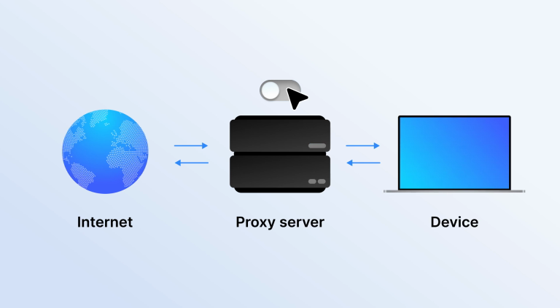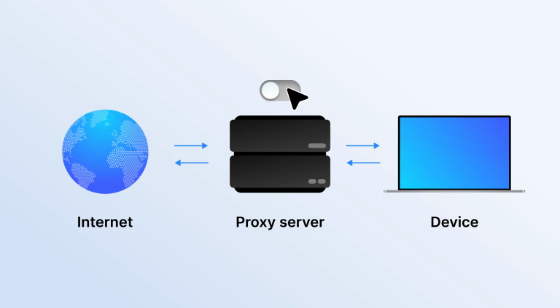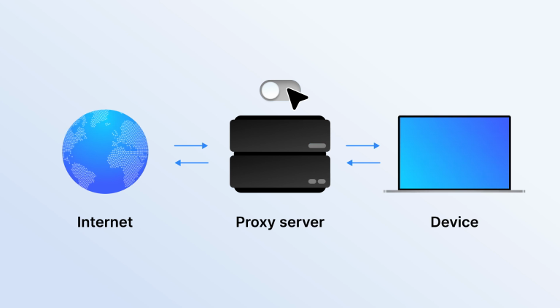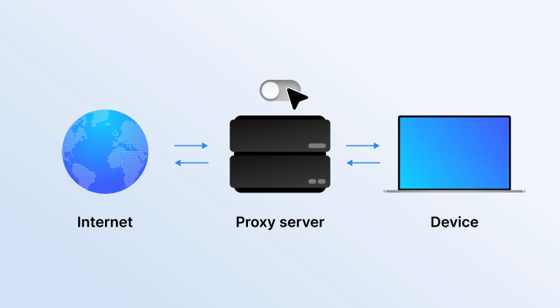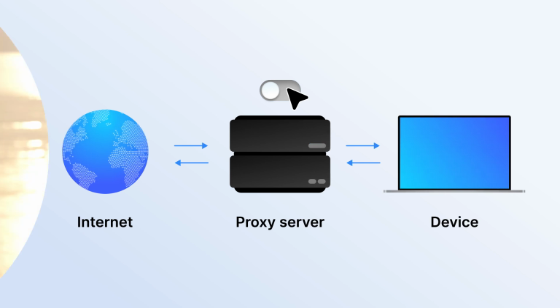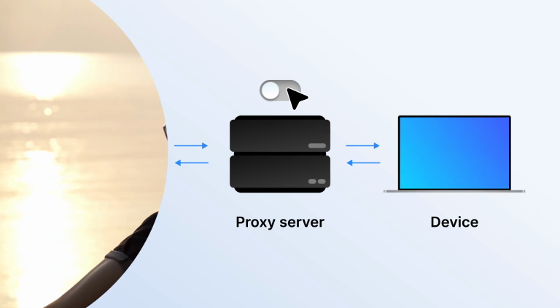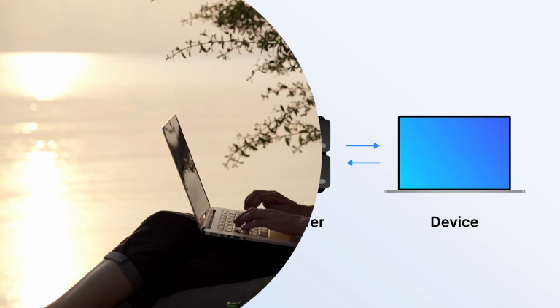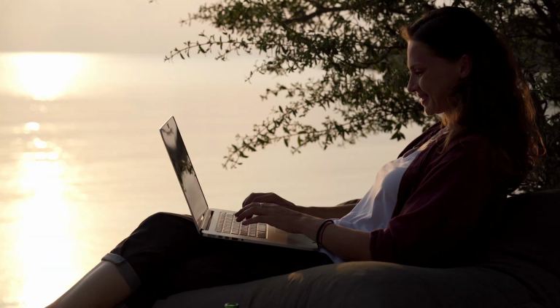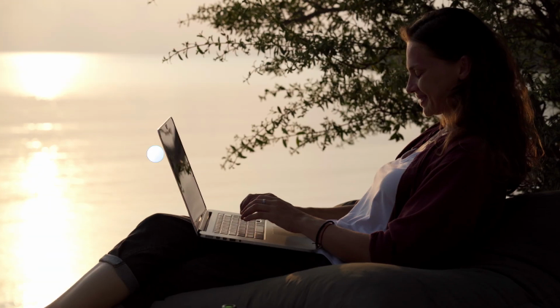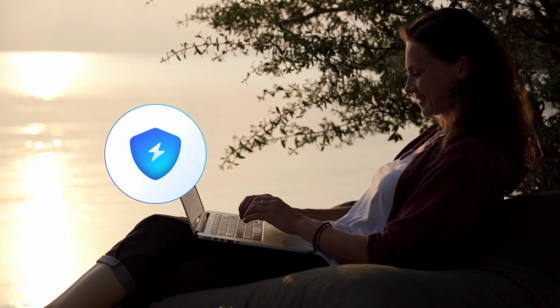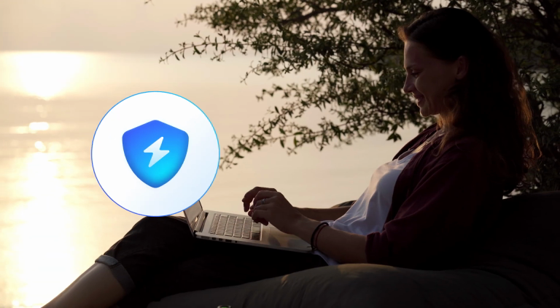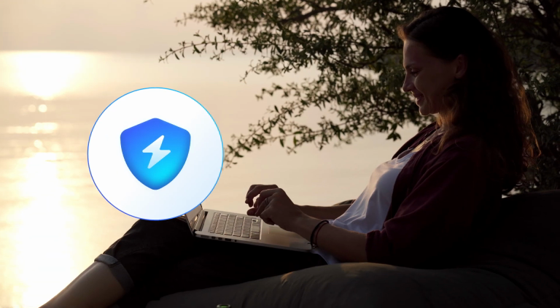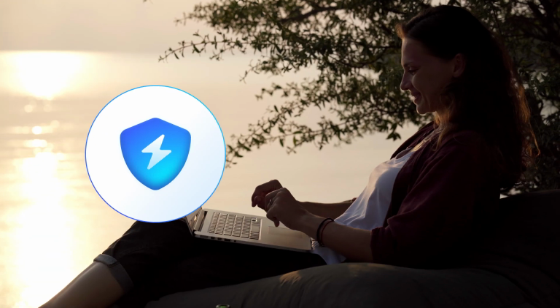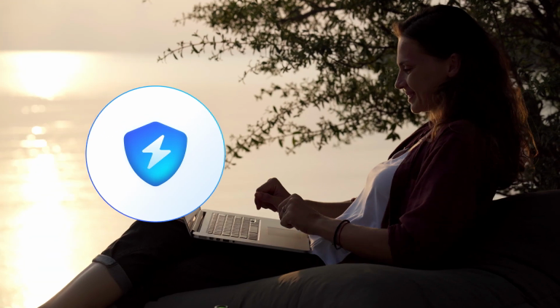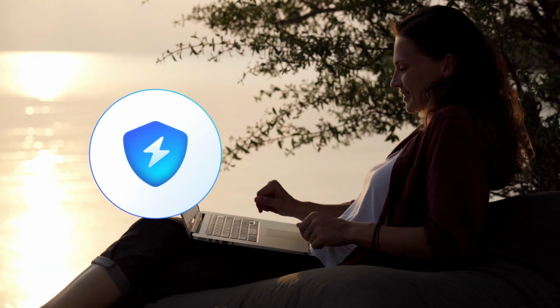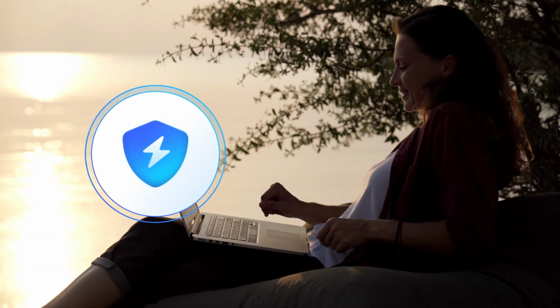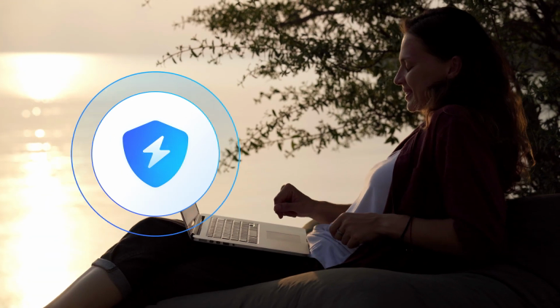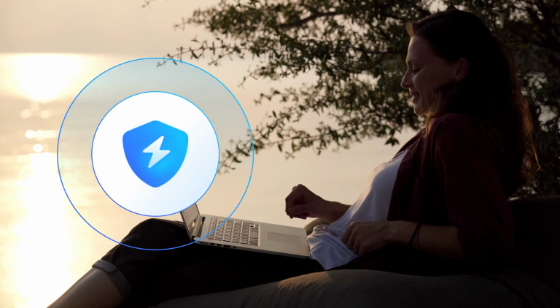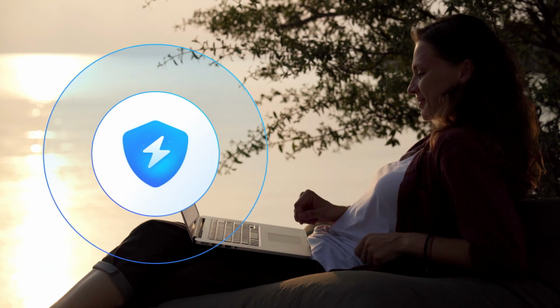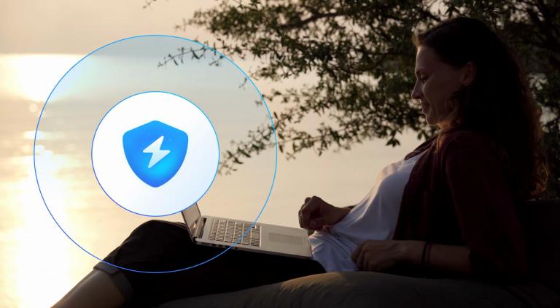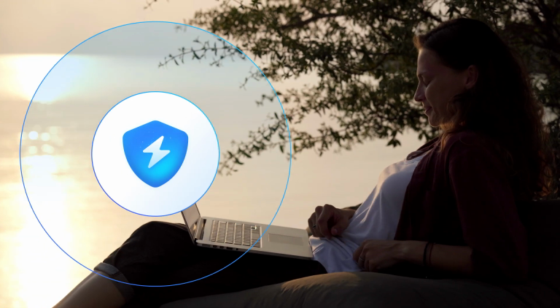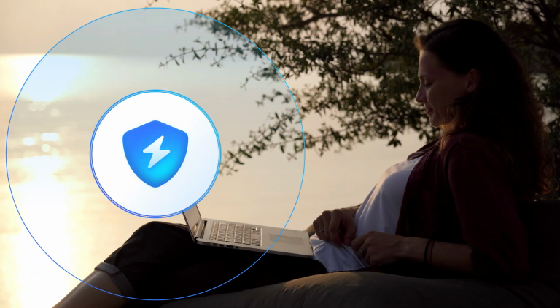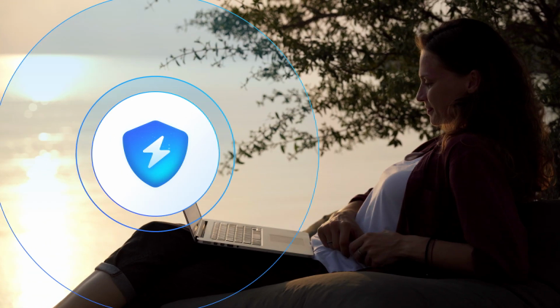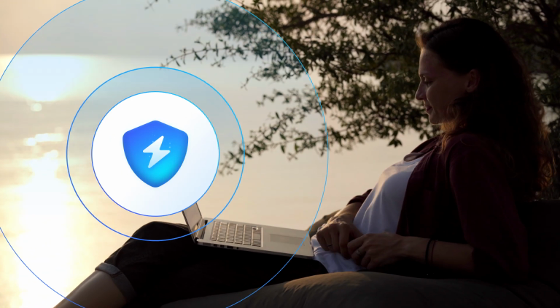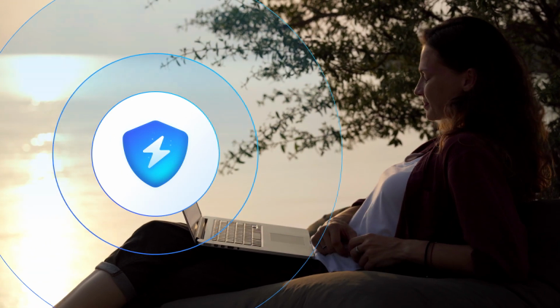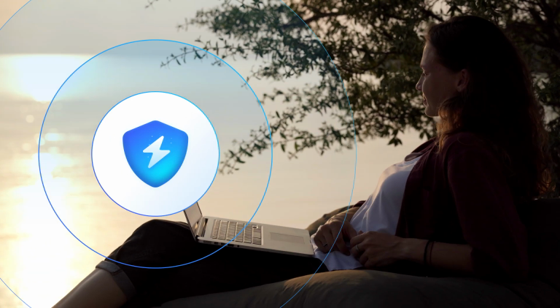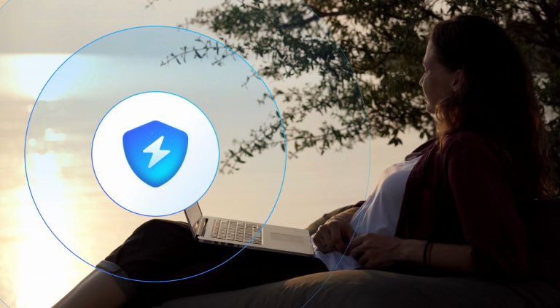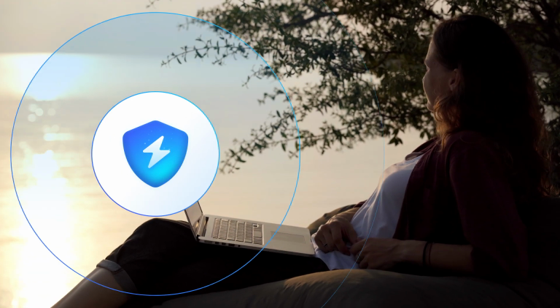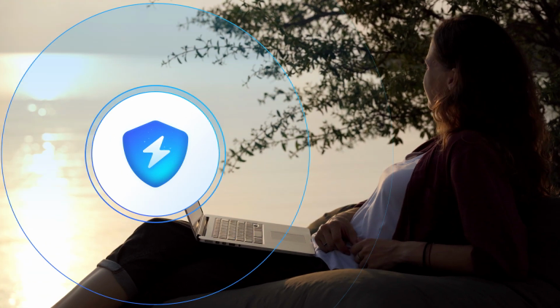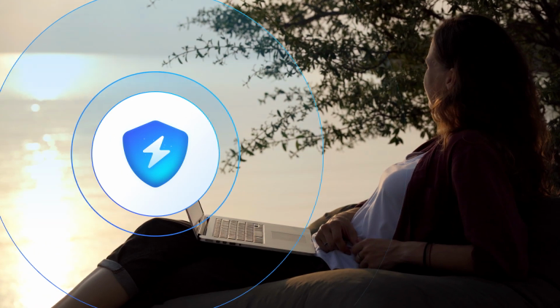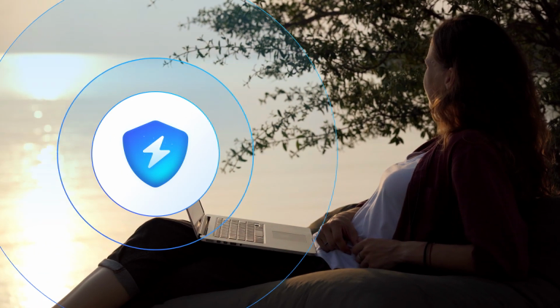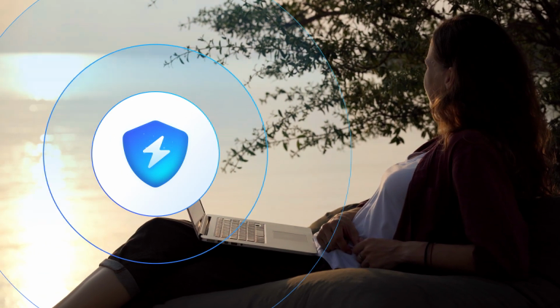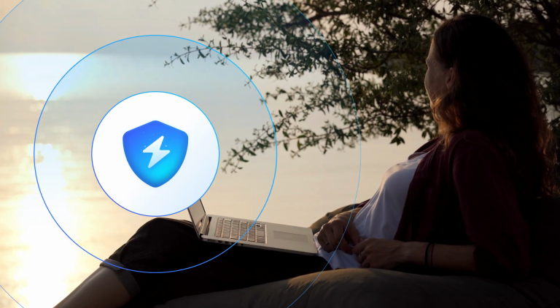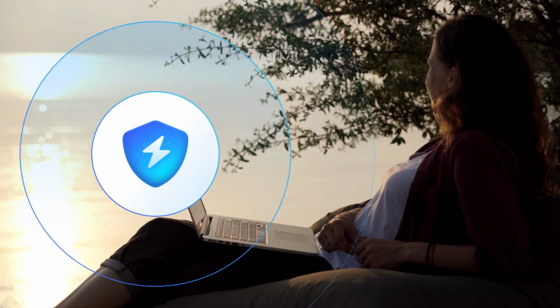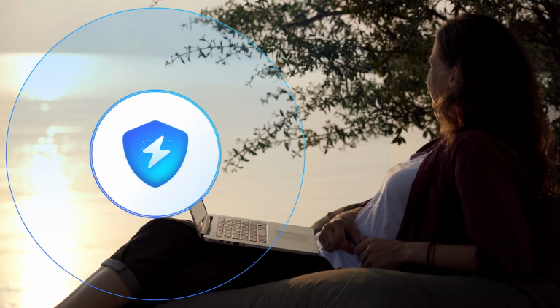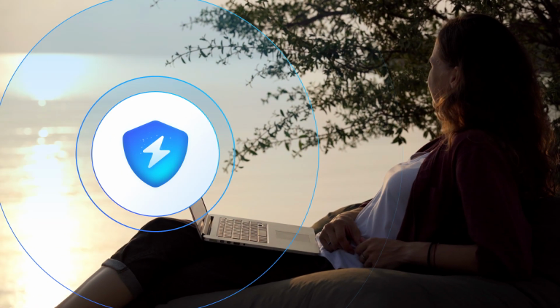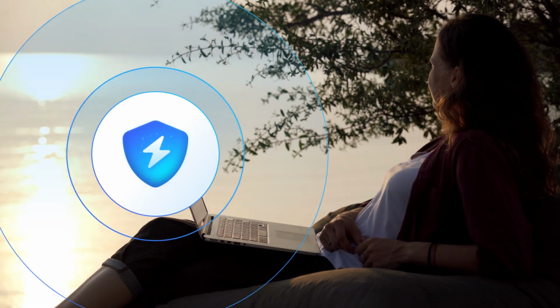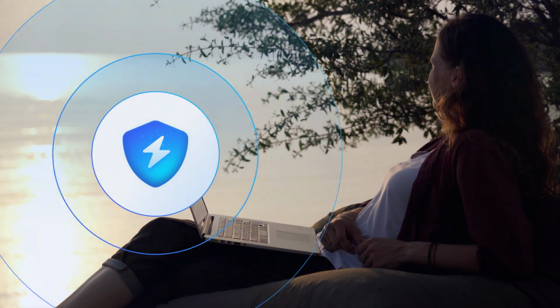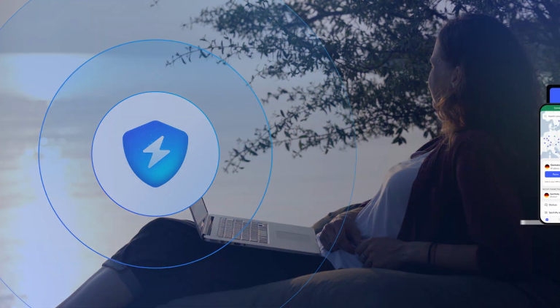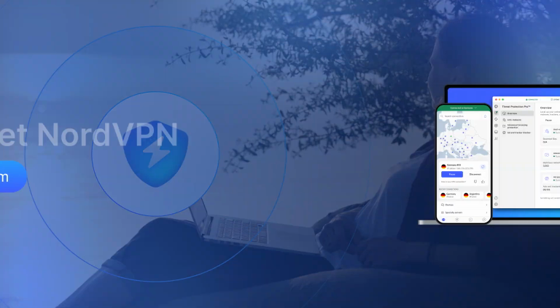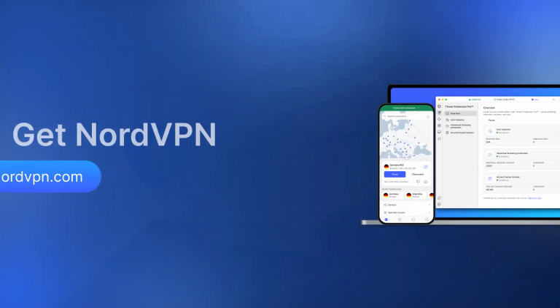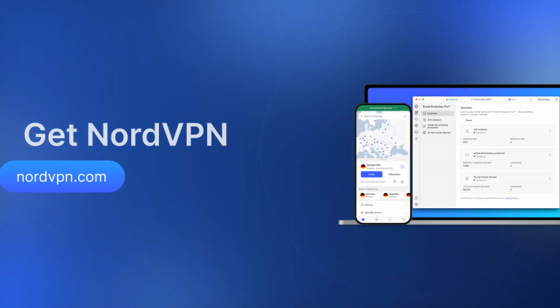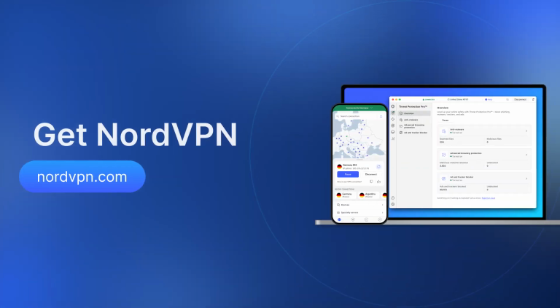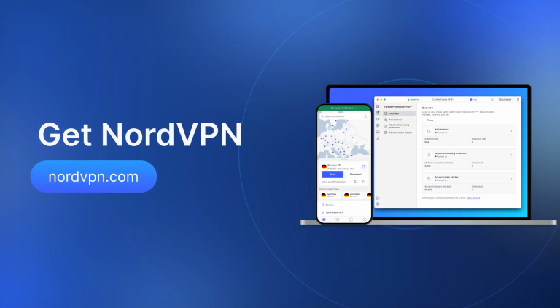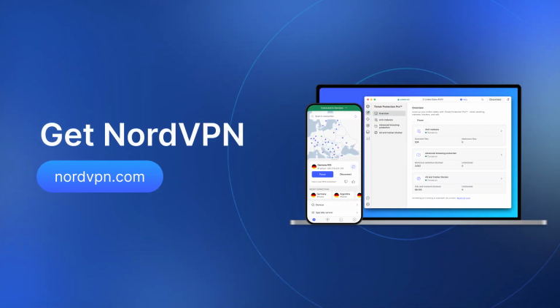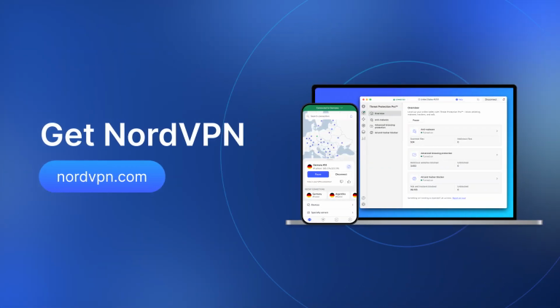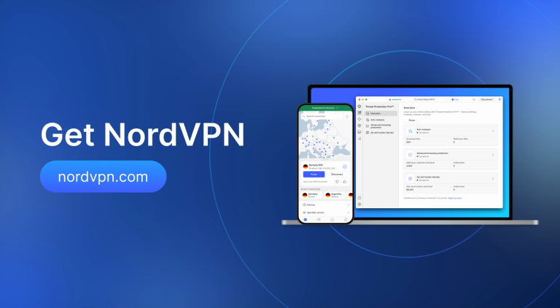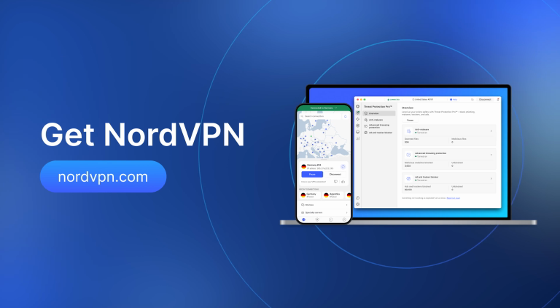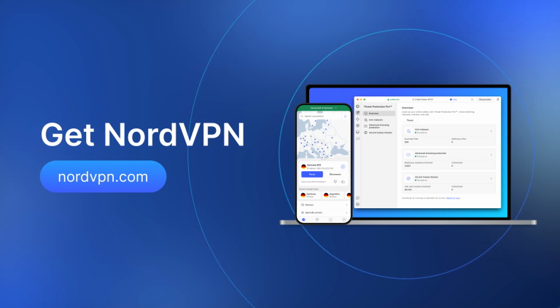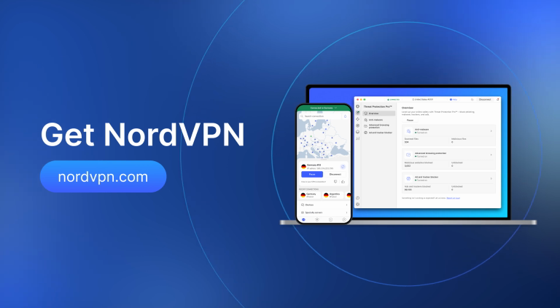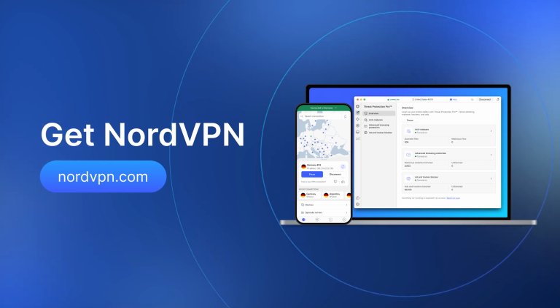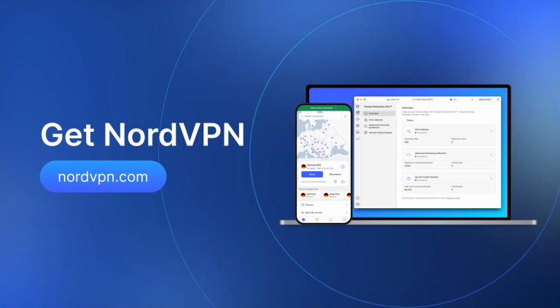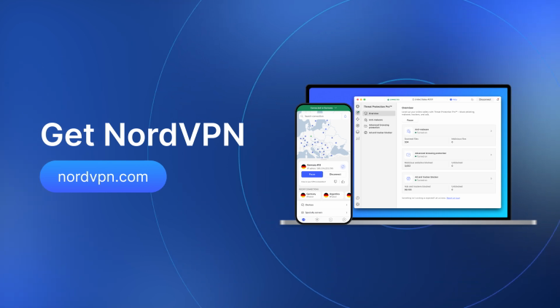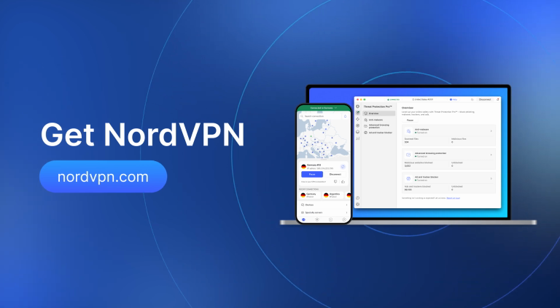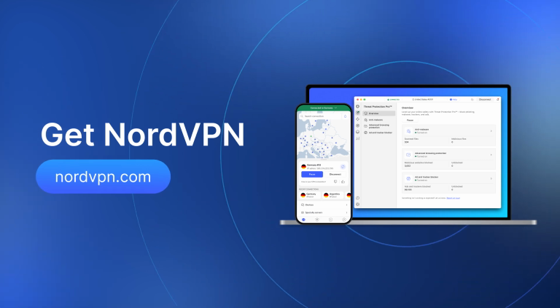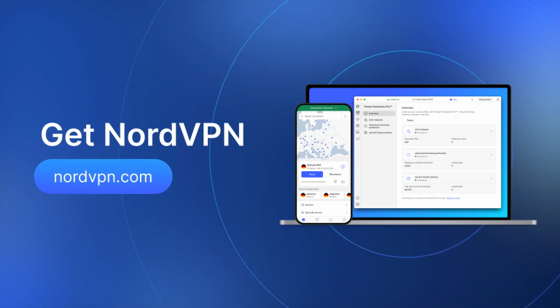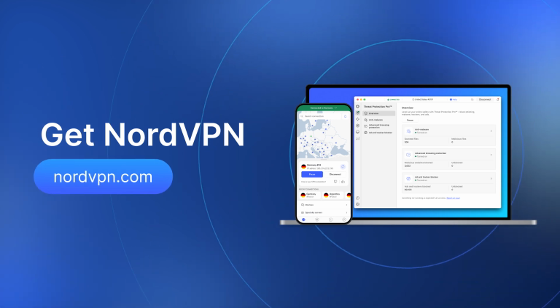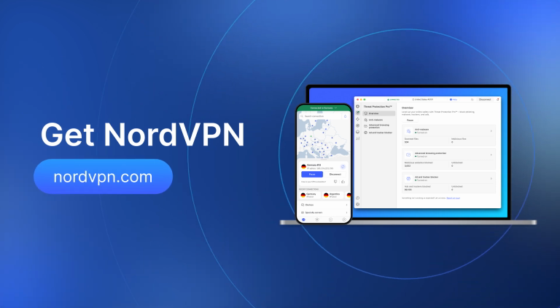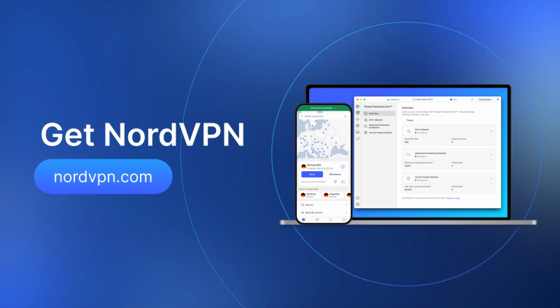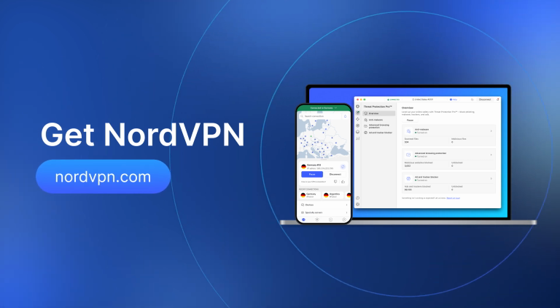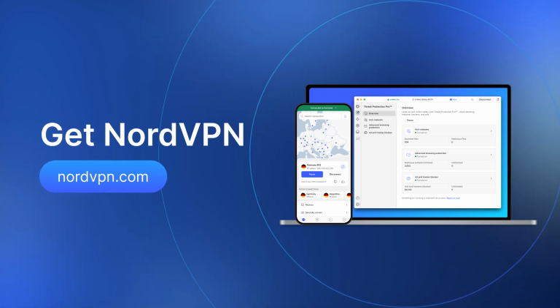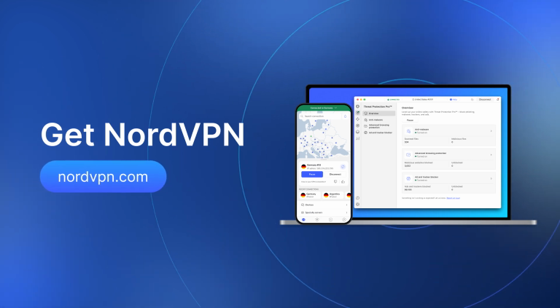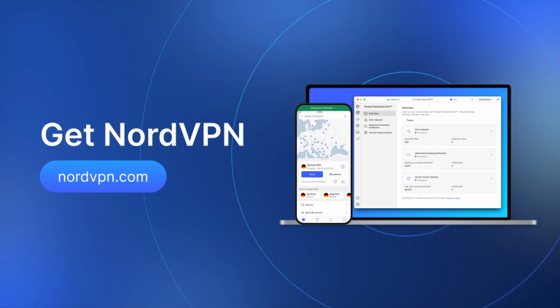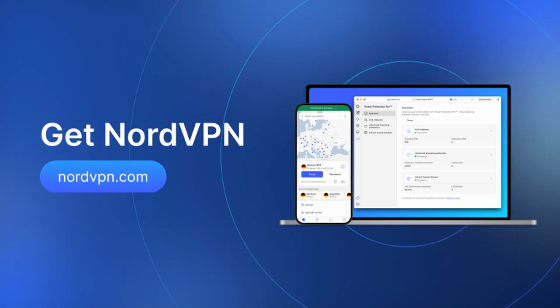Go and get some peace of mind online. Stop those intrusive ads with the Ad Blocker from Threat Protection Pro. Stay safer online.